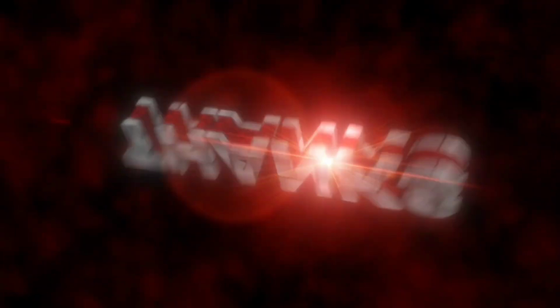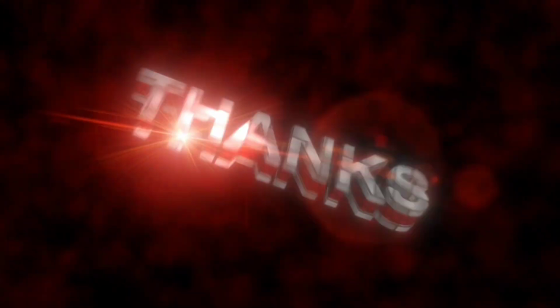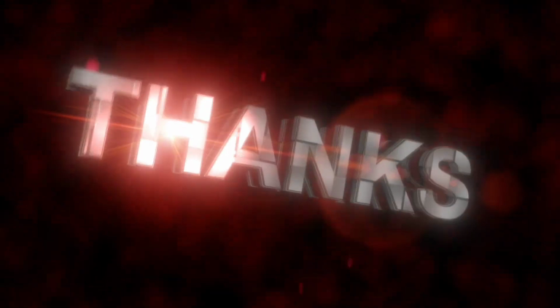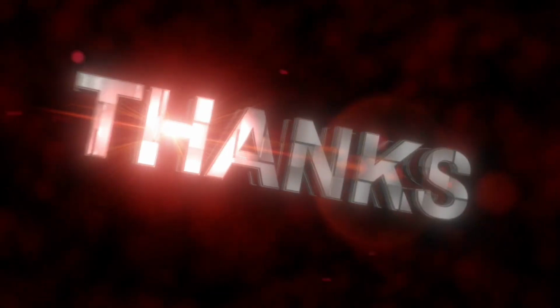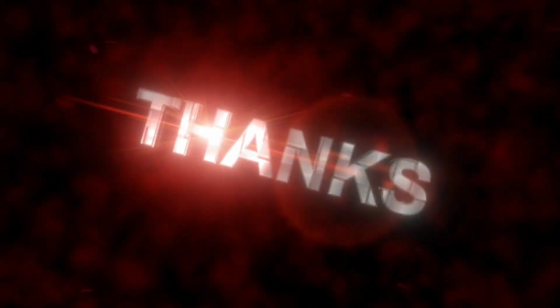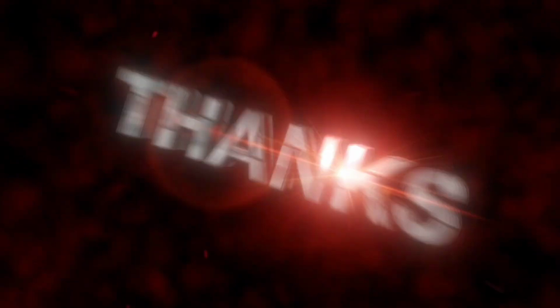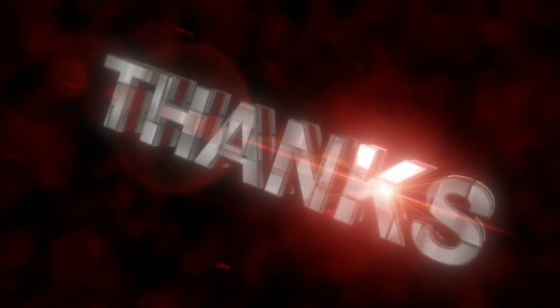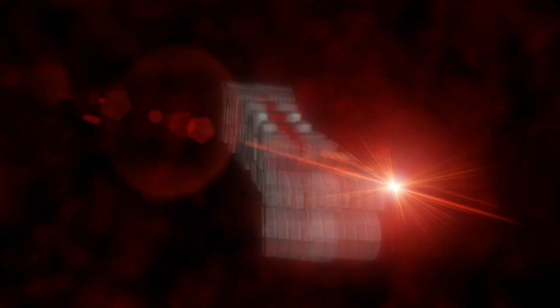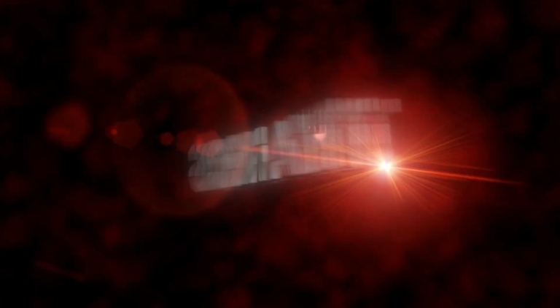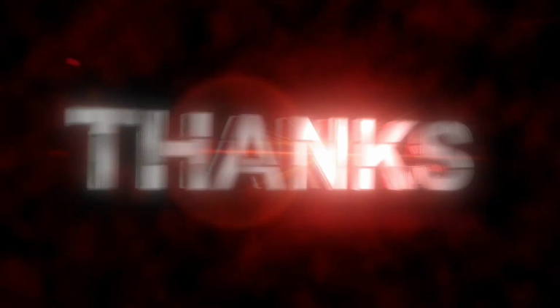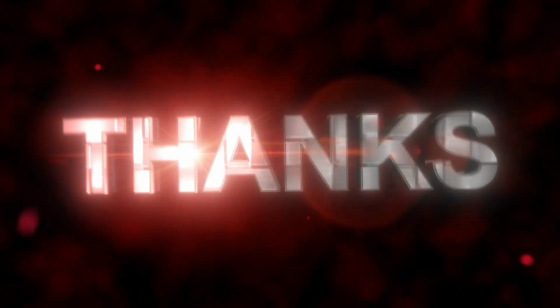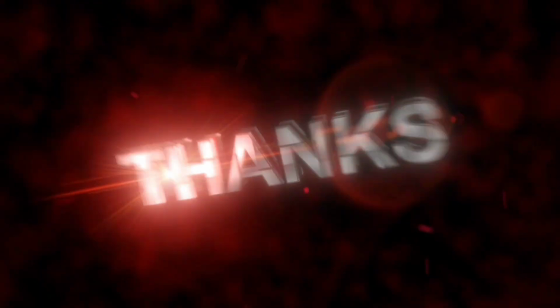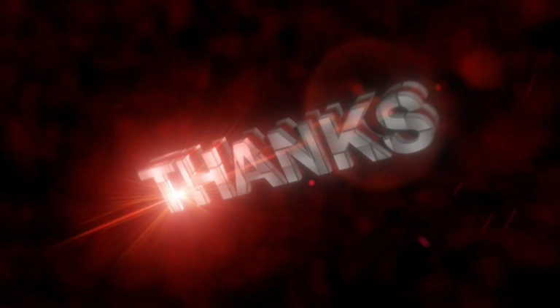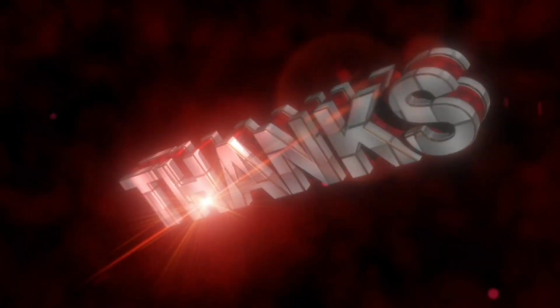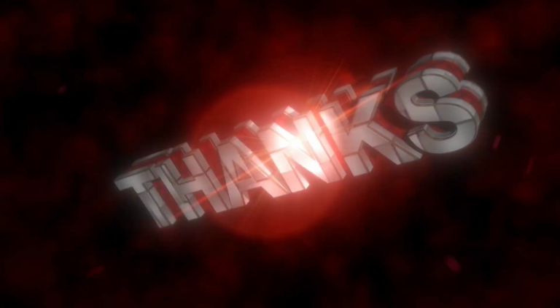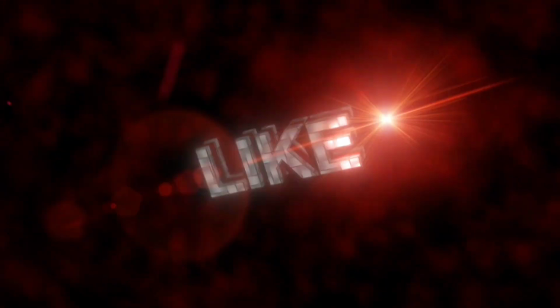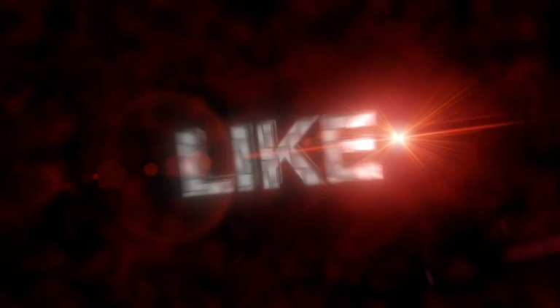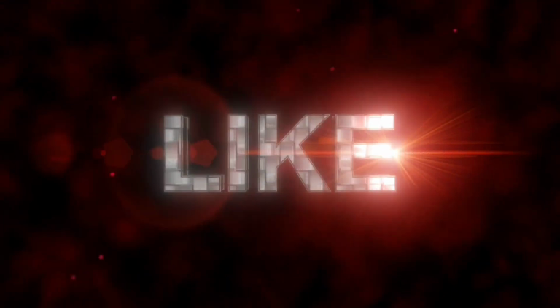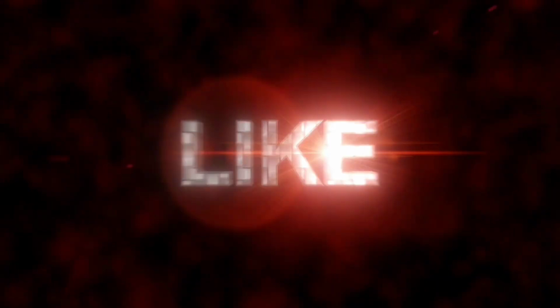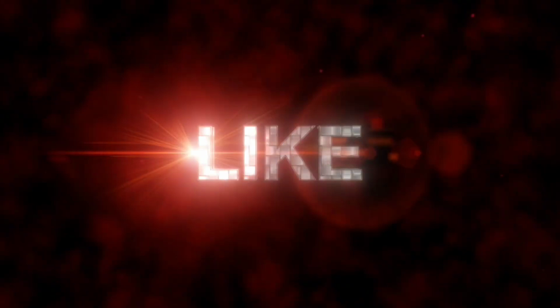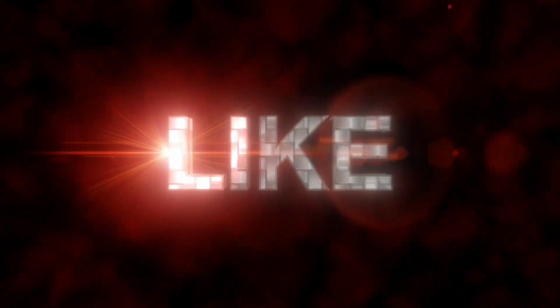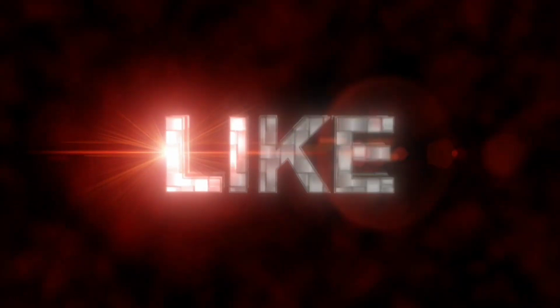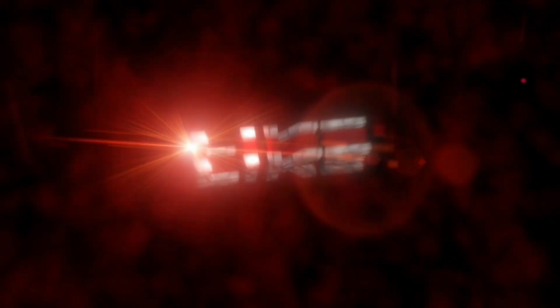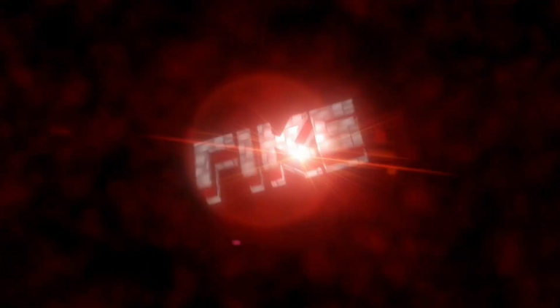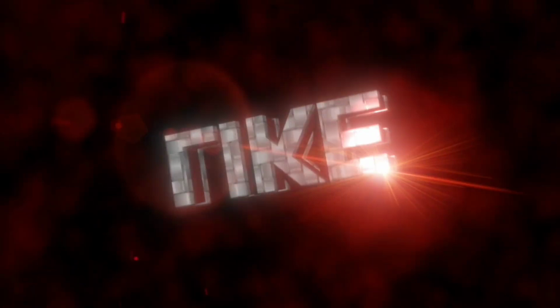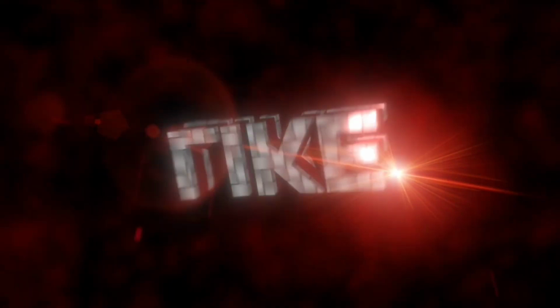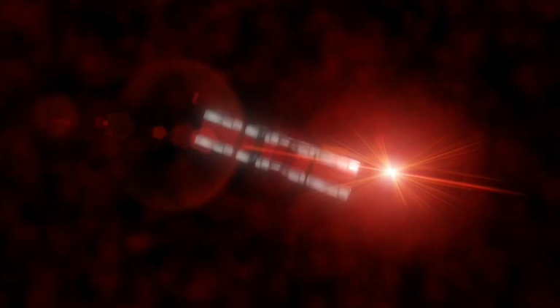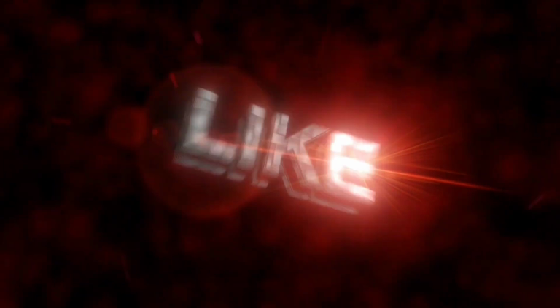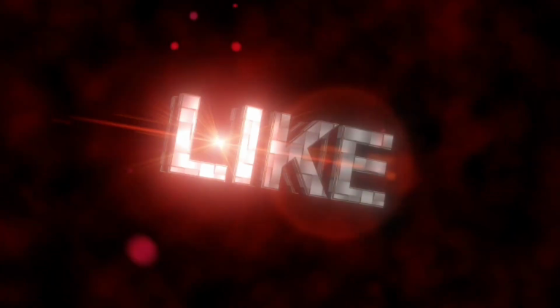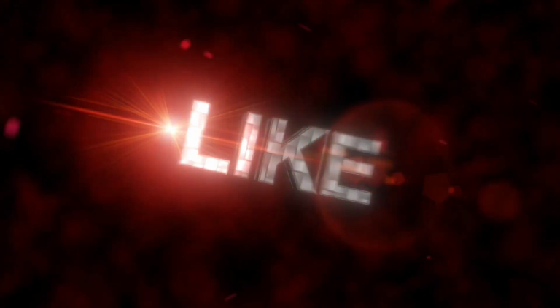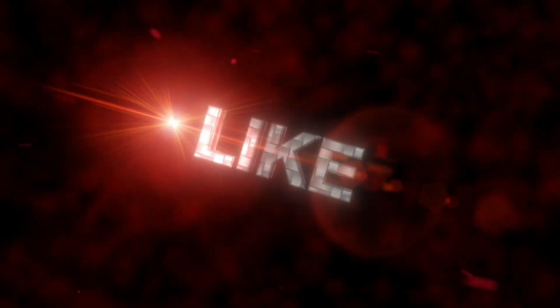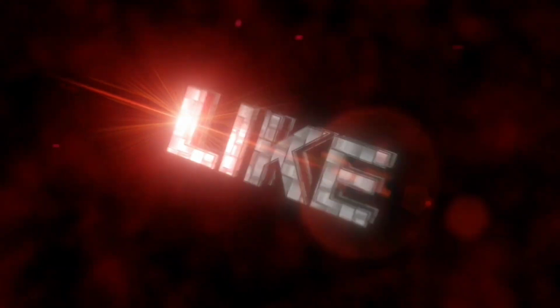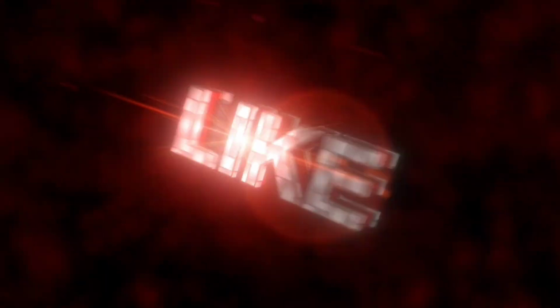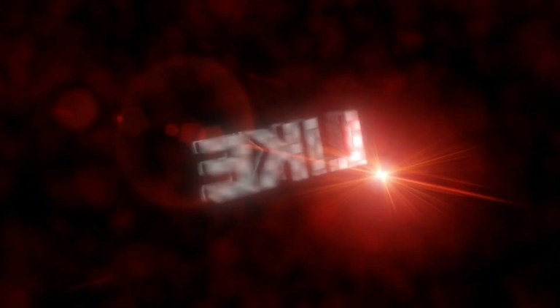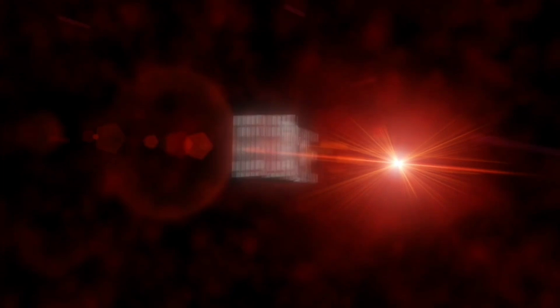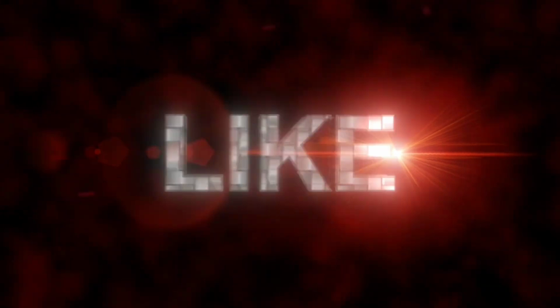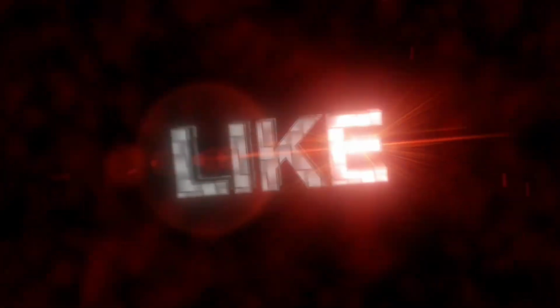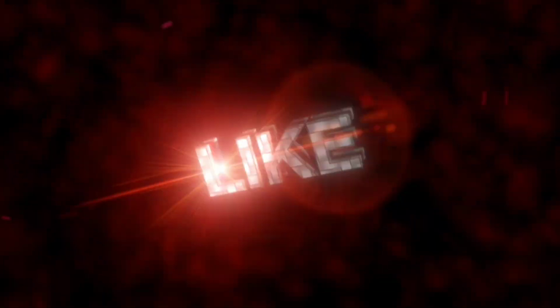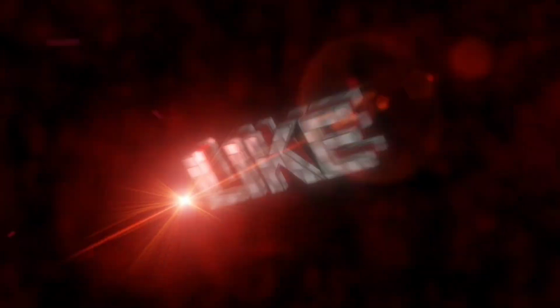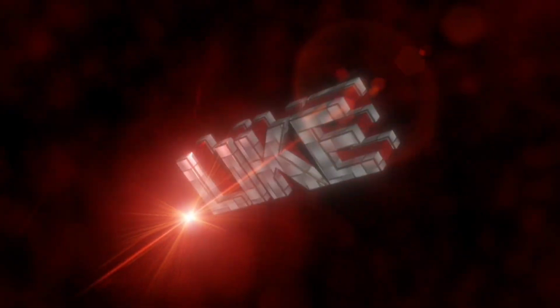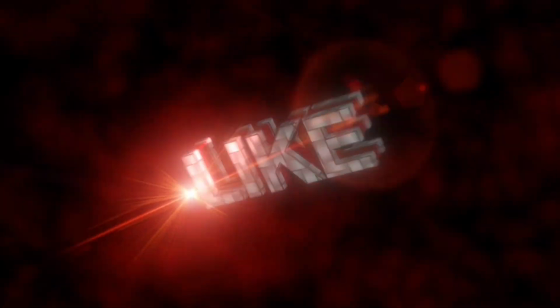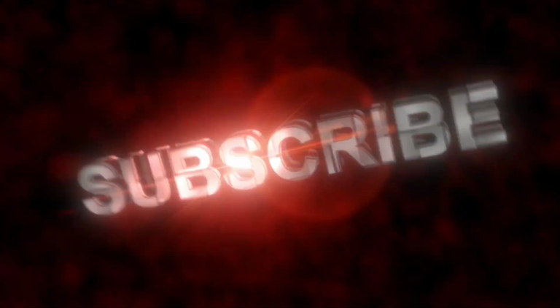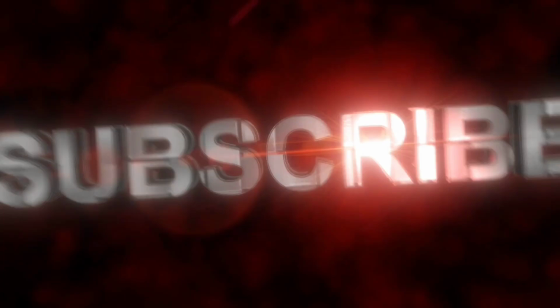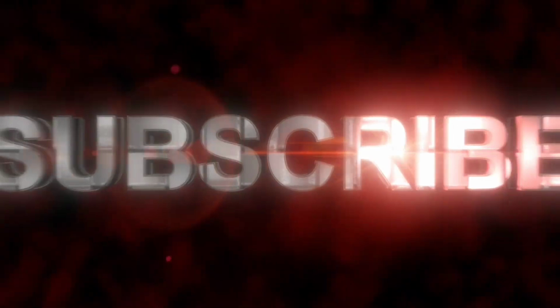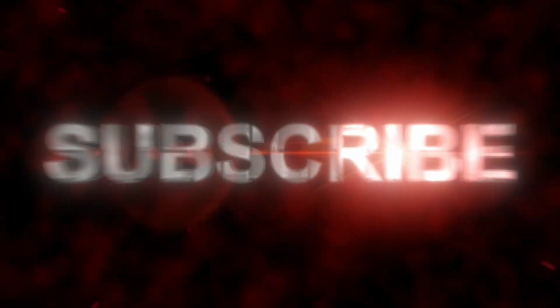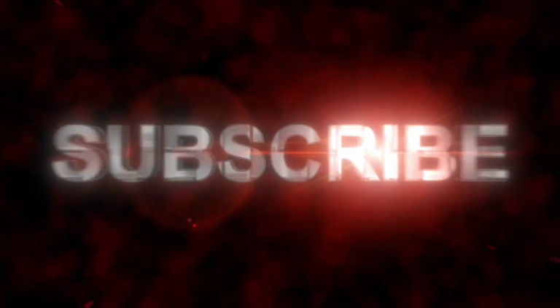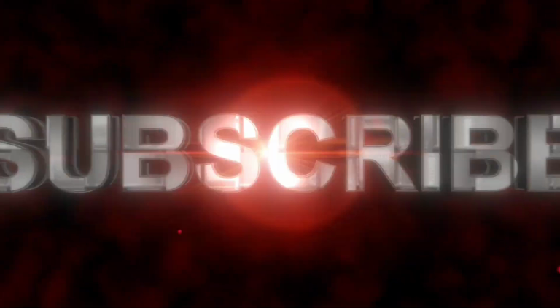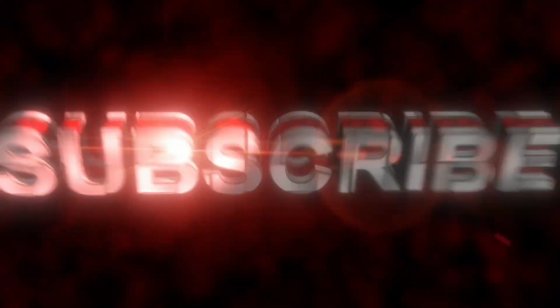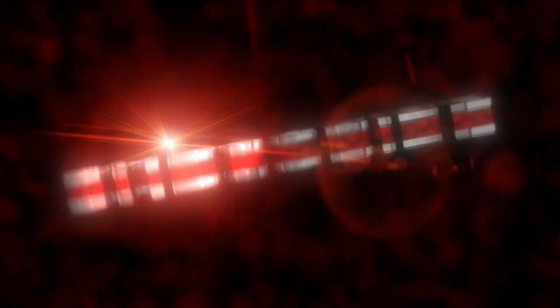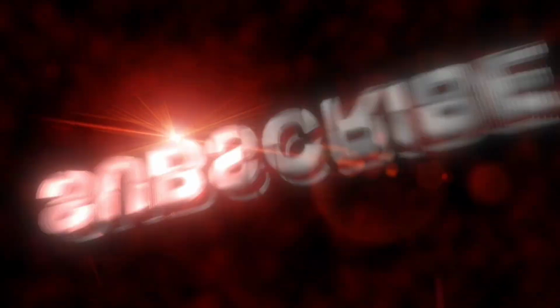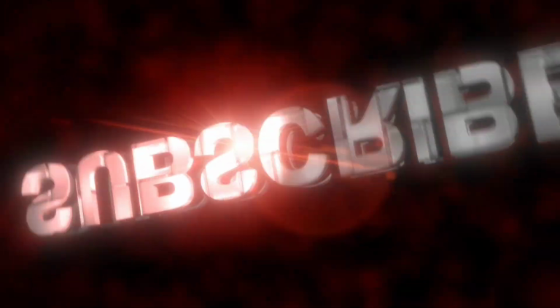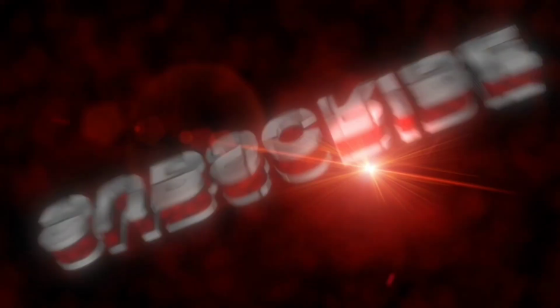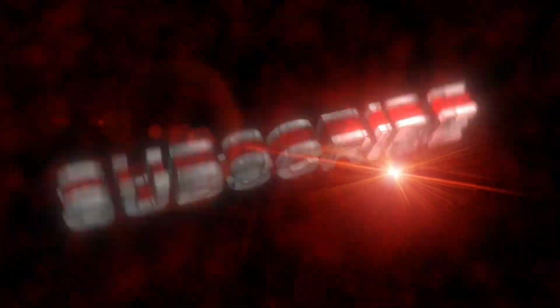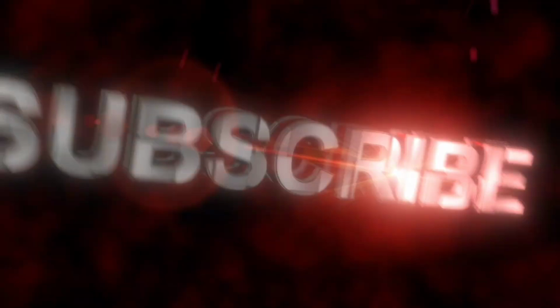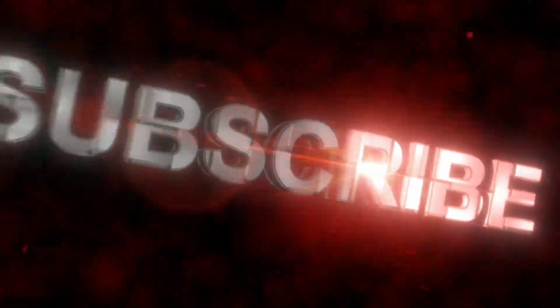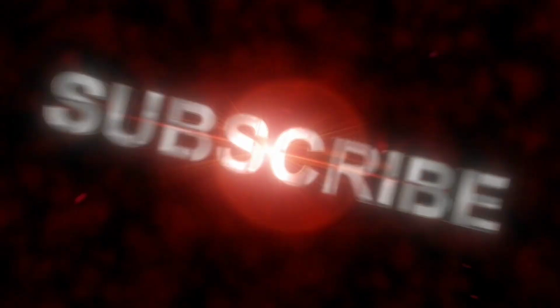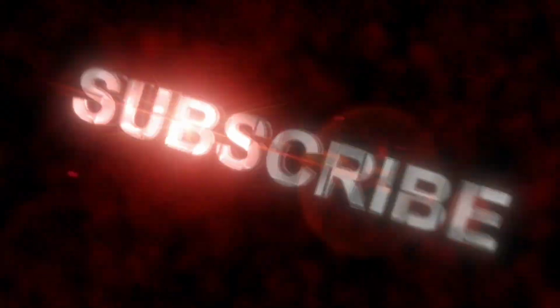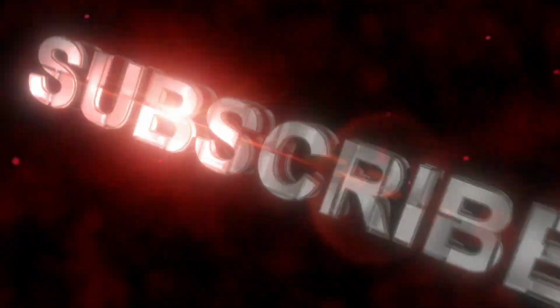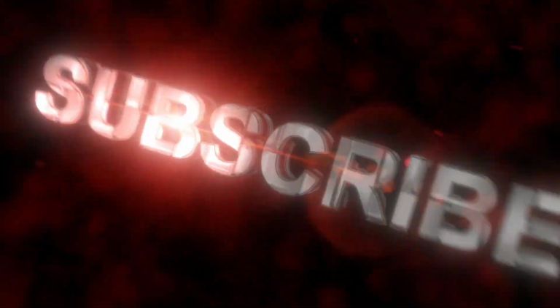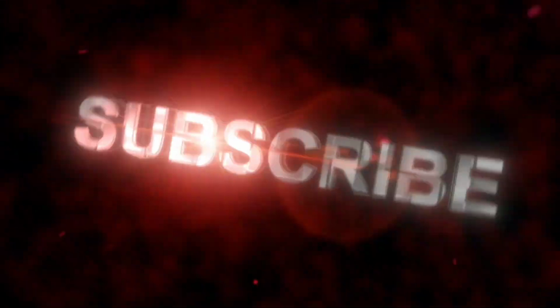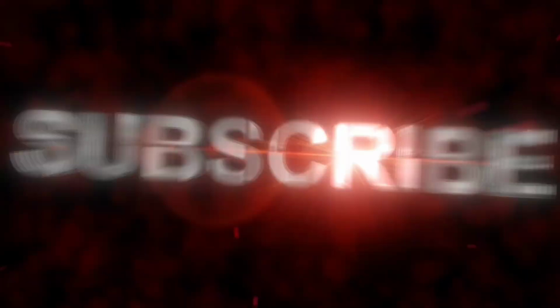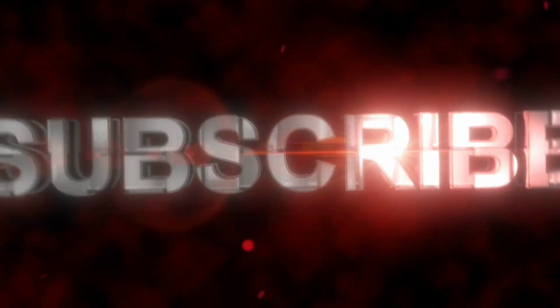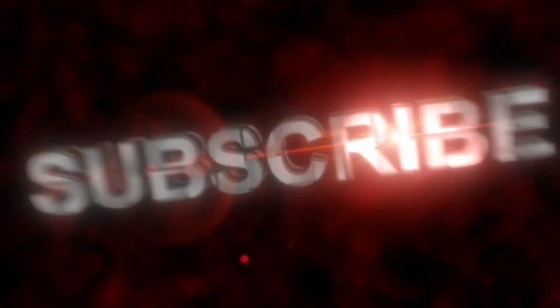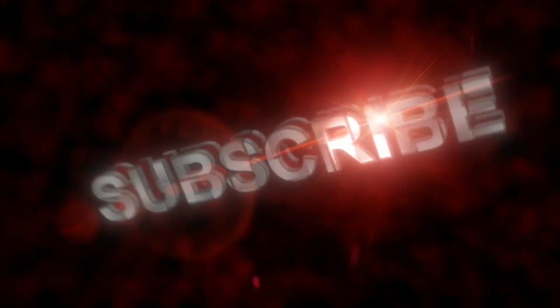Thanks for watching — if you like this video please like it and subscribe. Cheers guys.